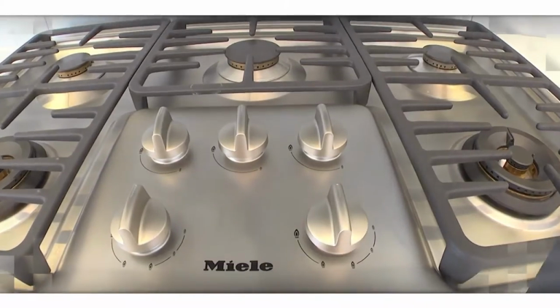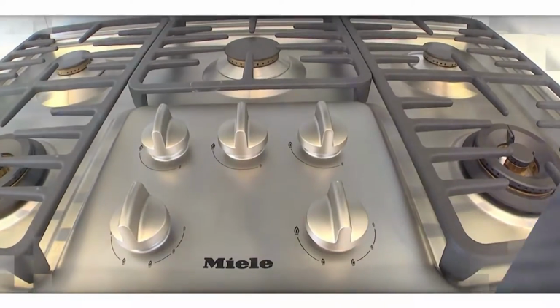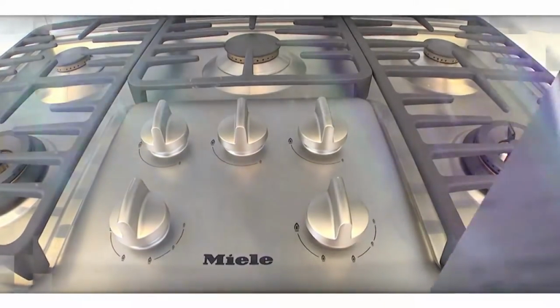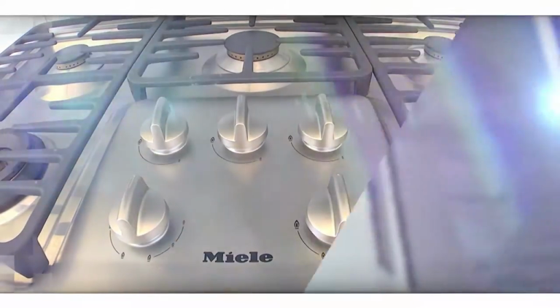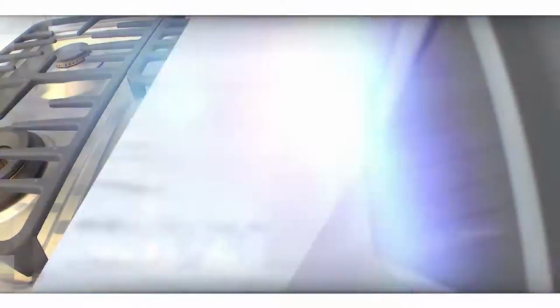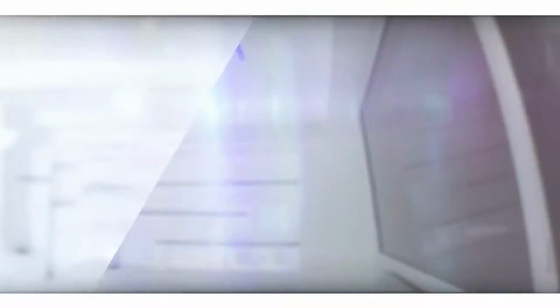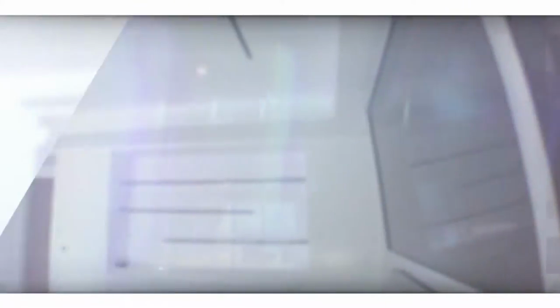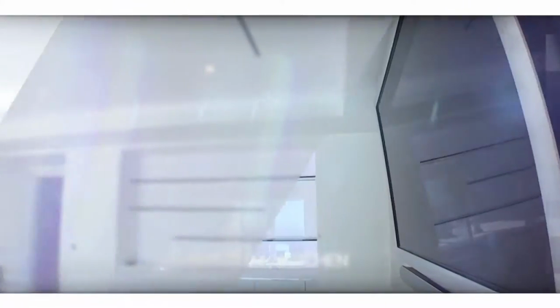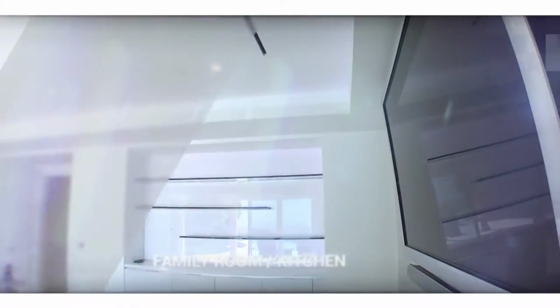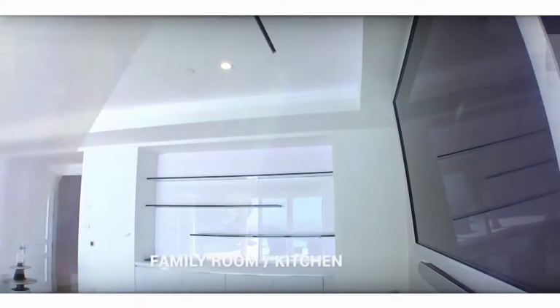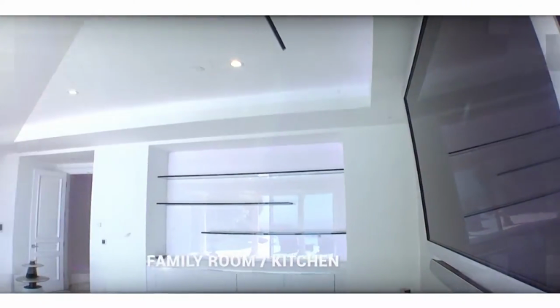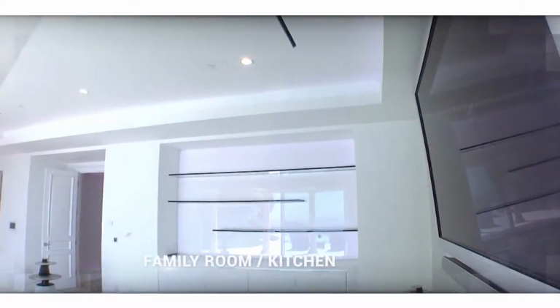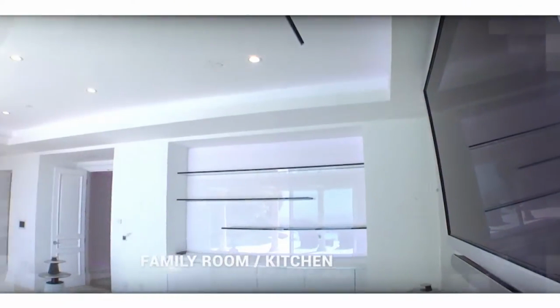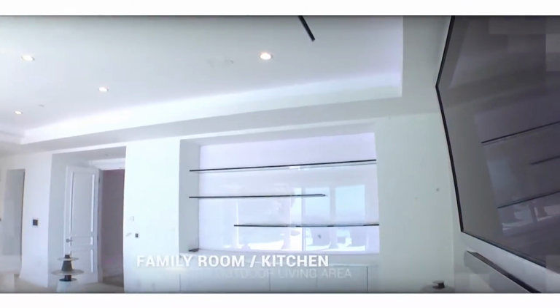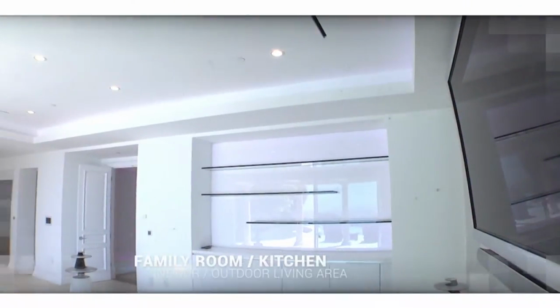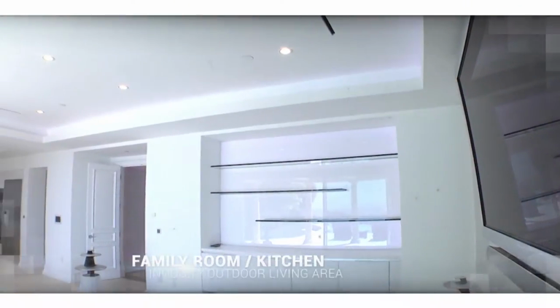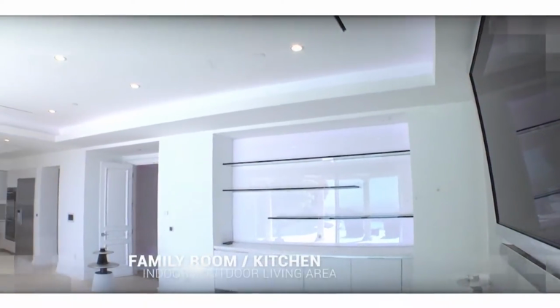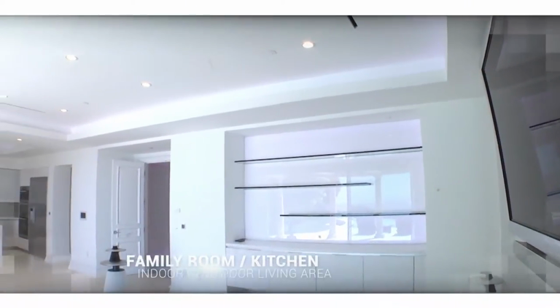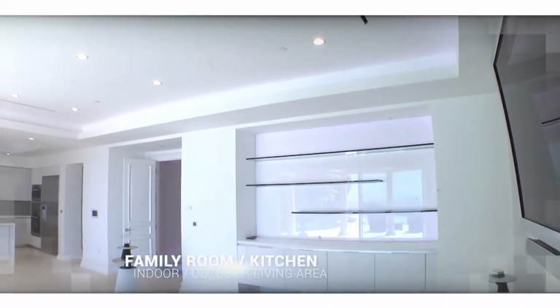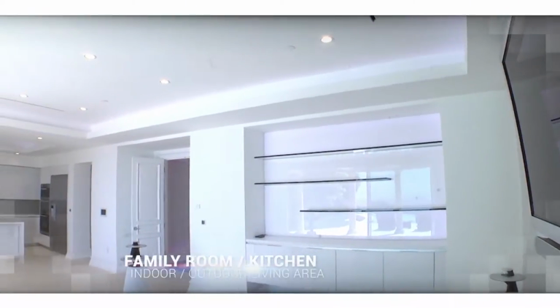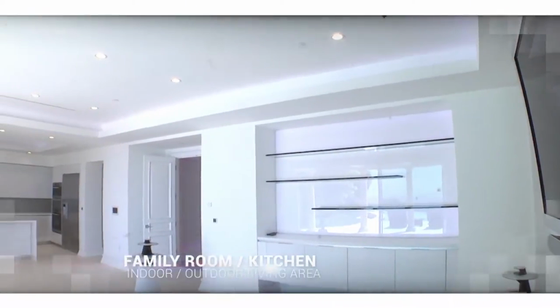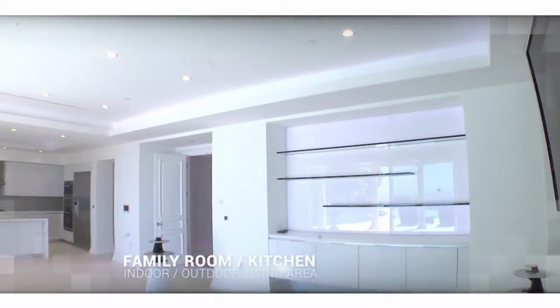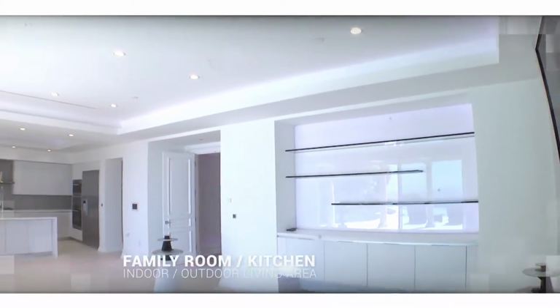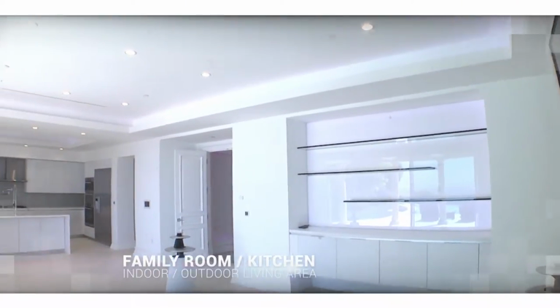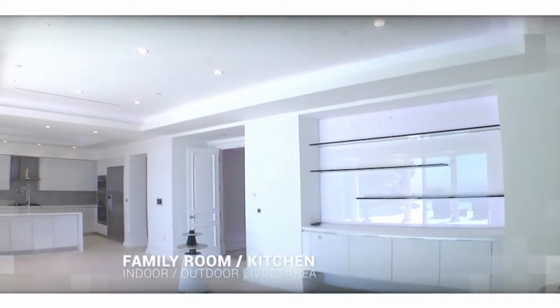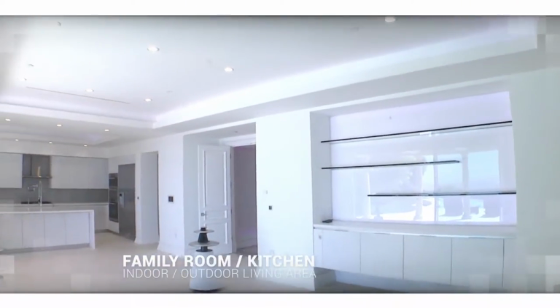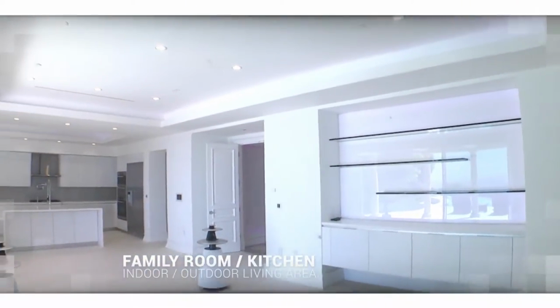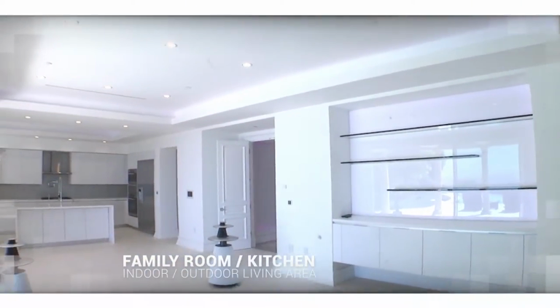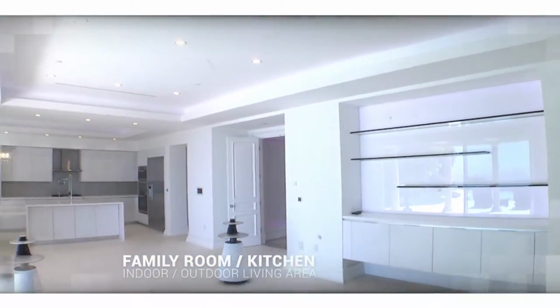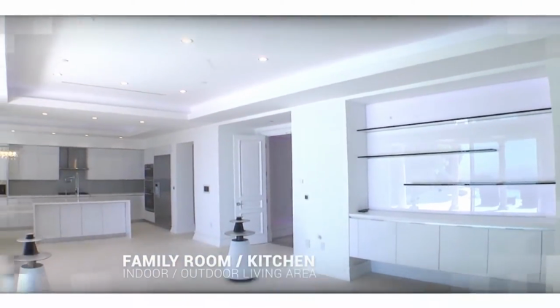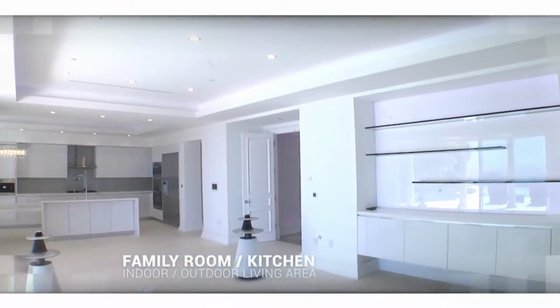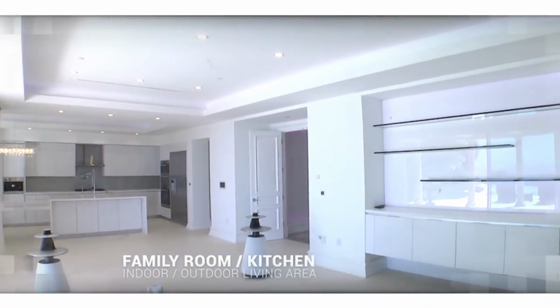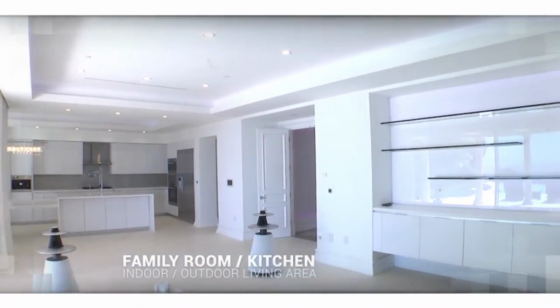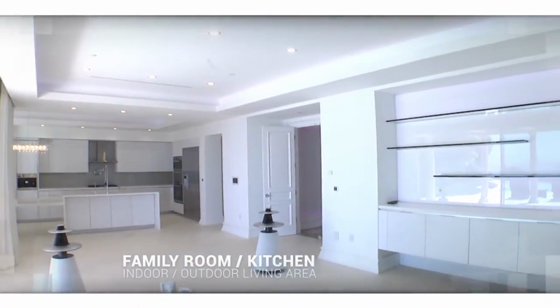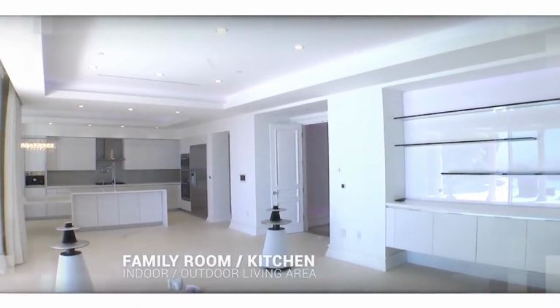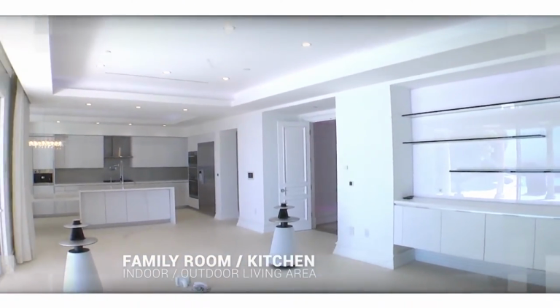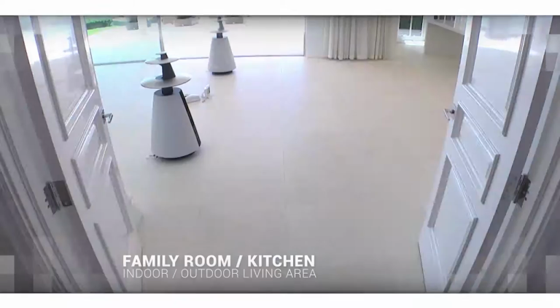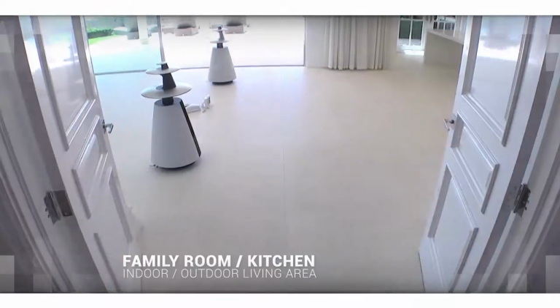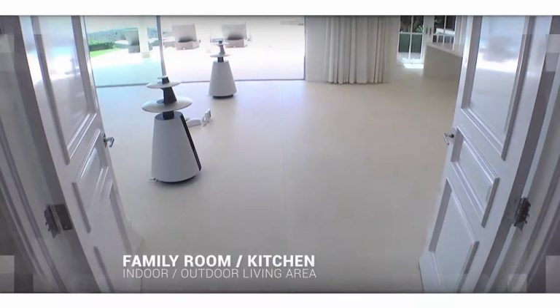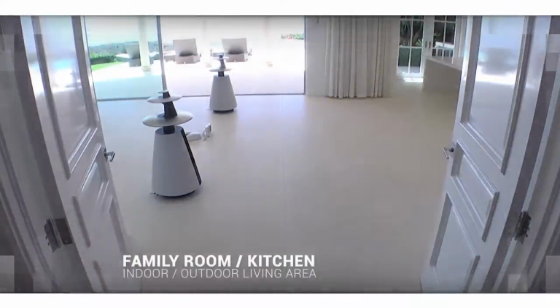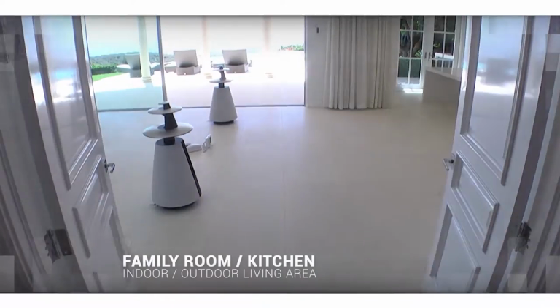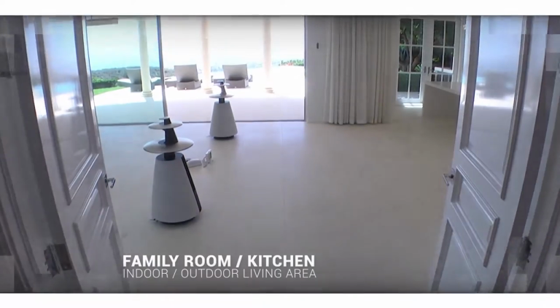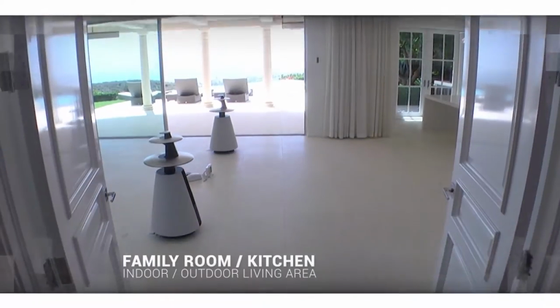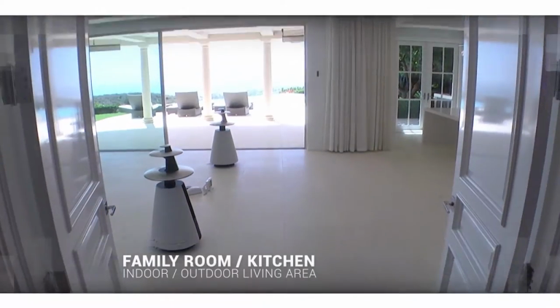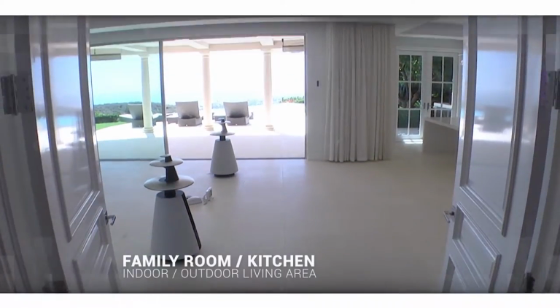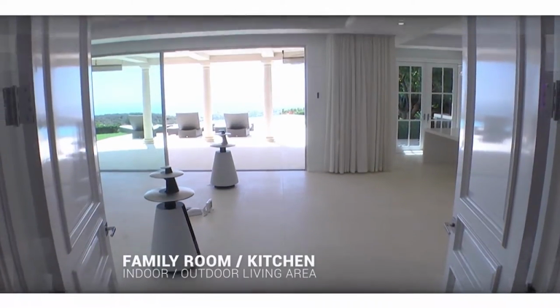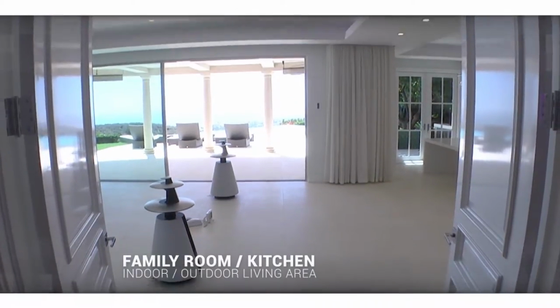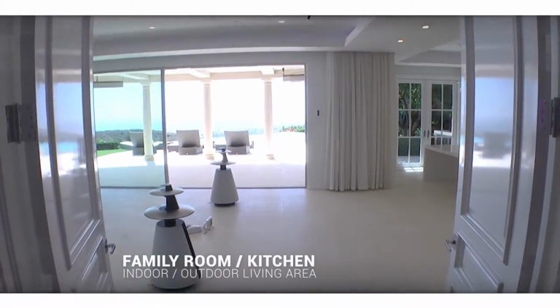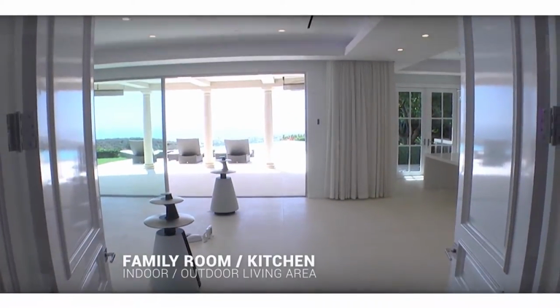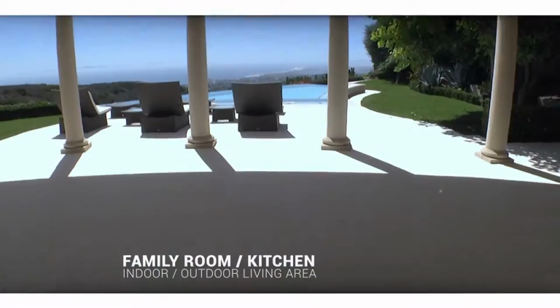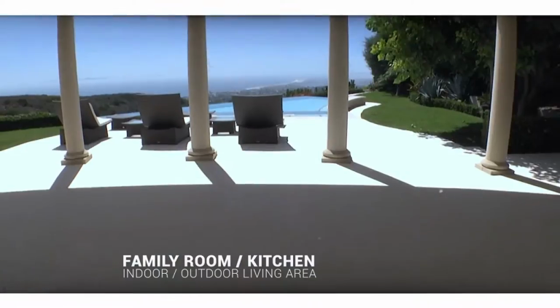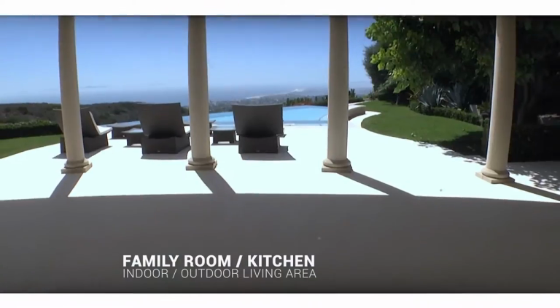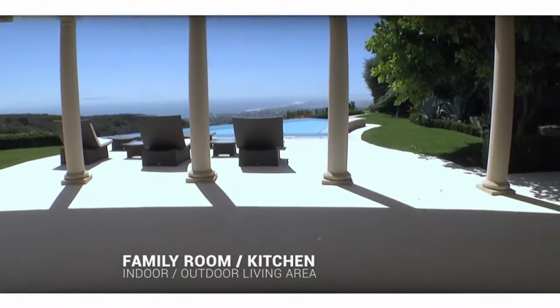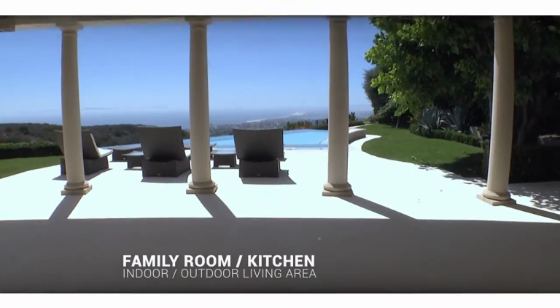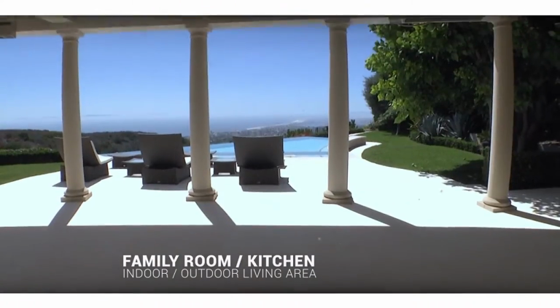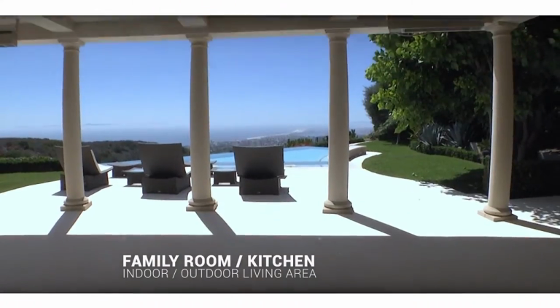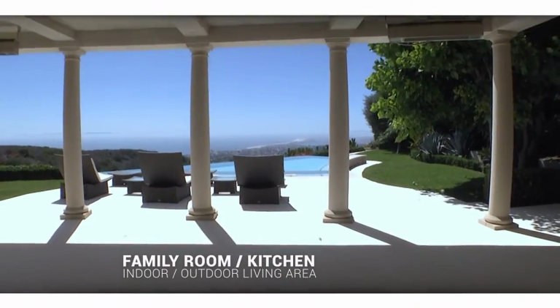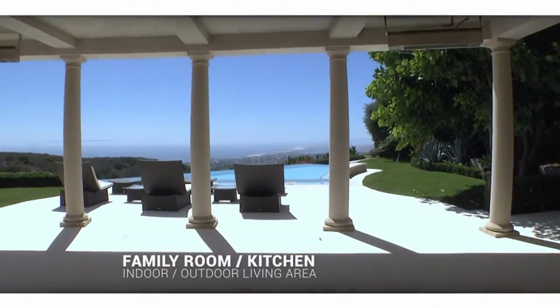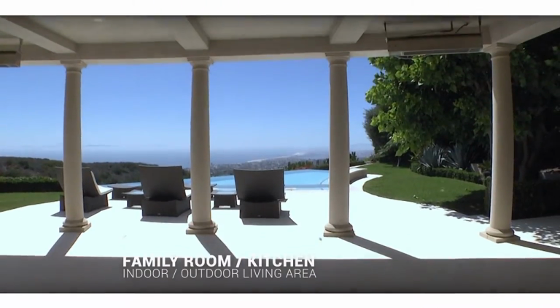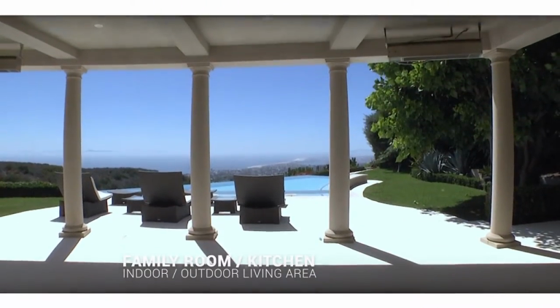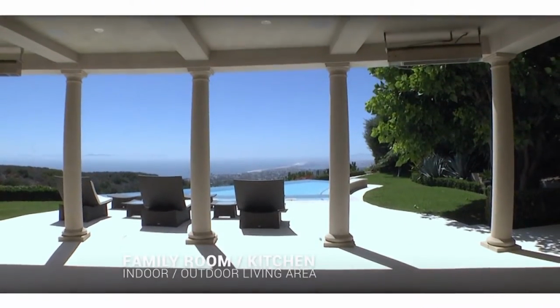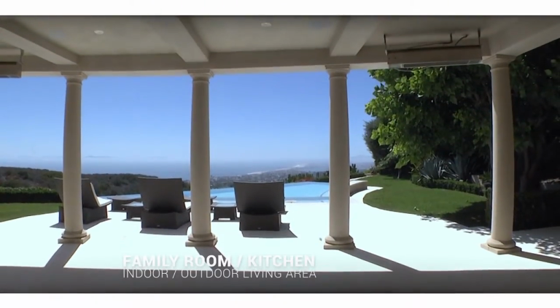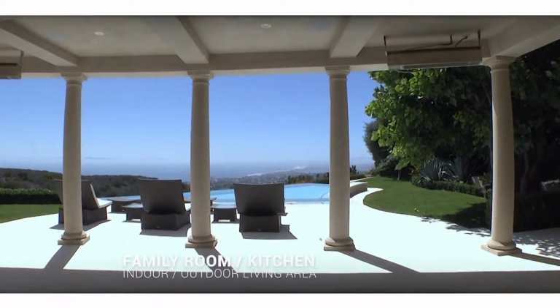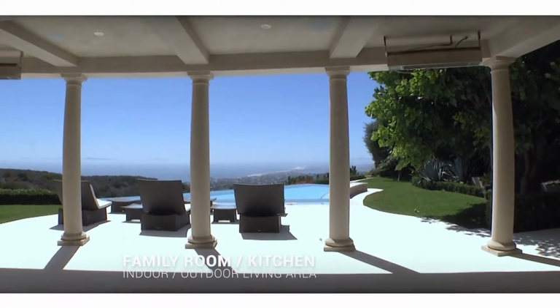My favorite room in this home is the family room kitchen. It invites you to enjoy an indoor-outdoor living style that's unbeatable.